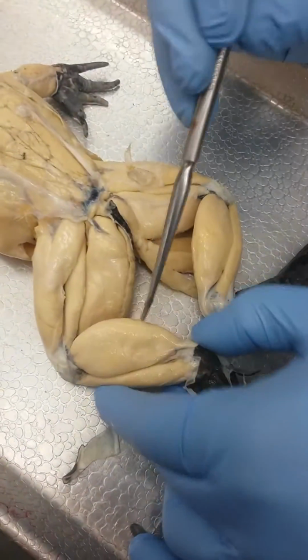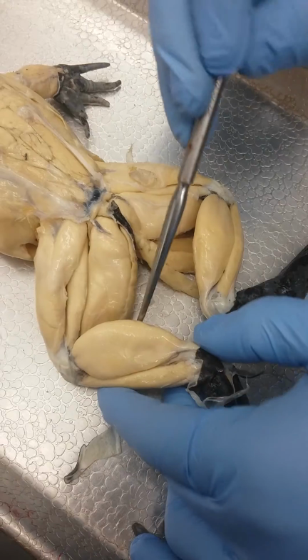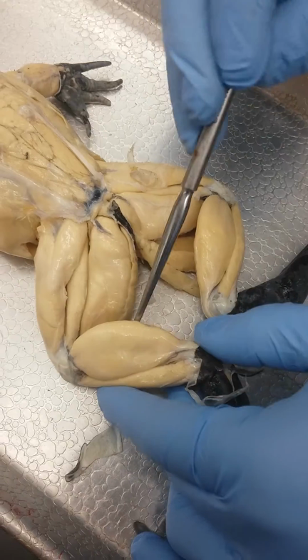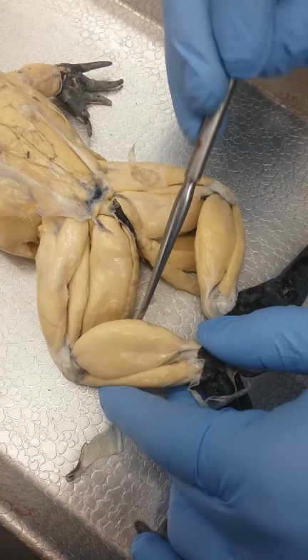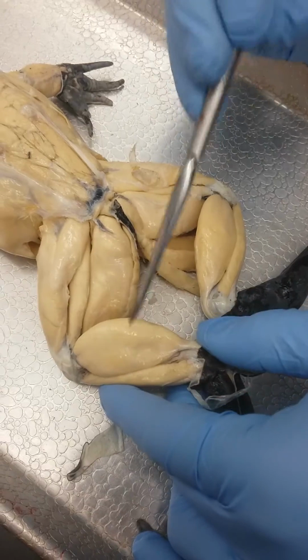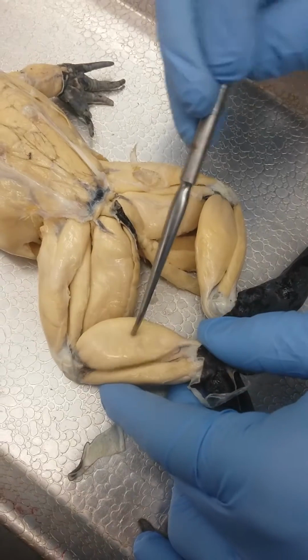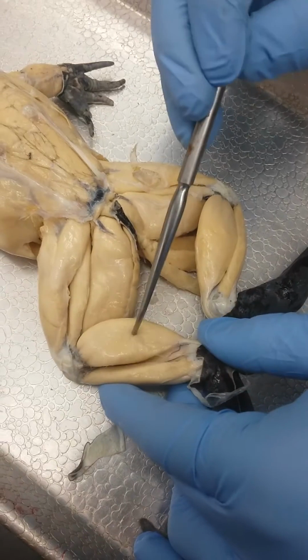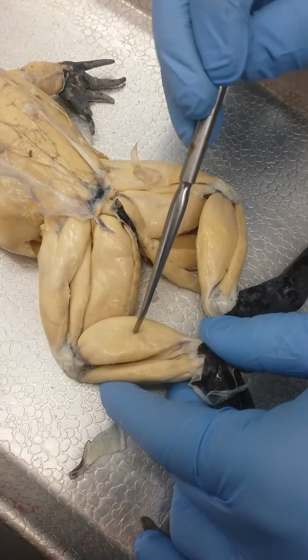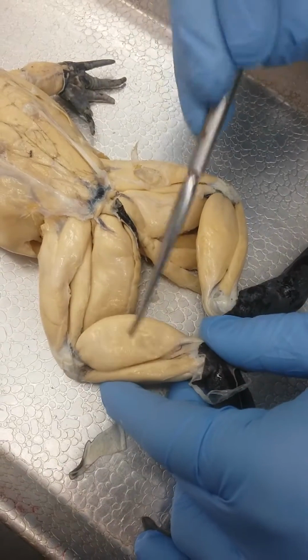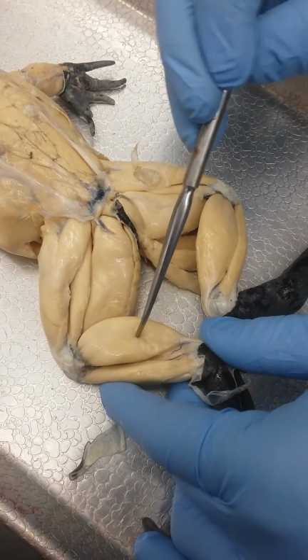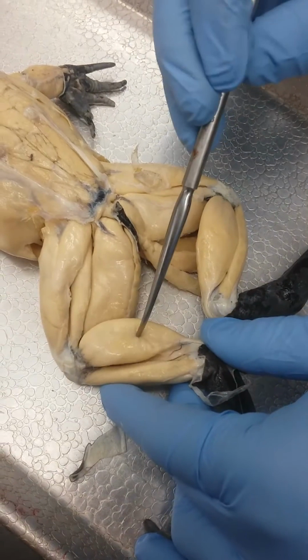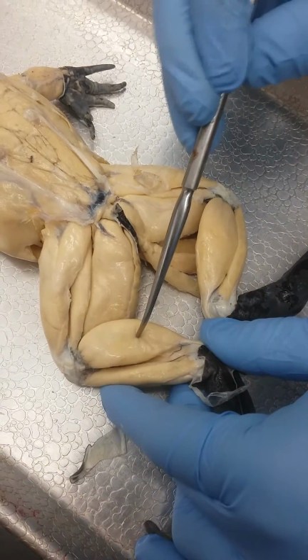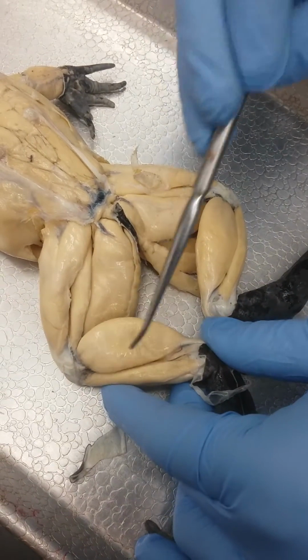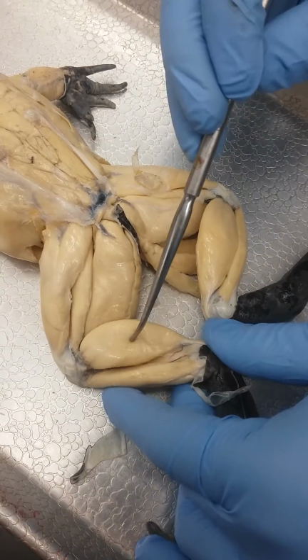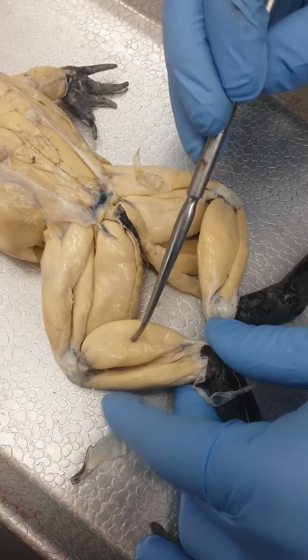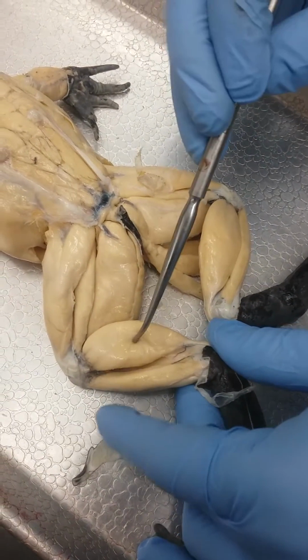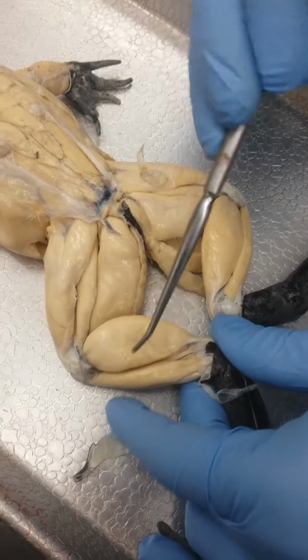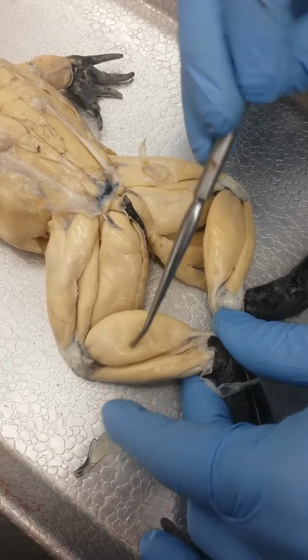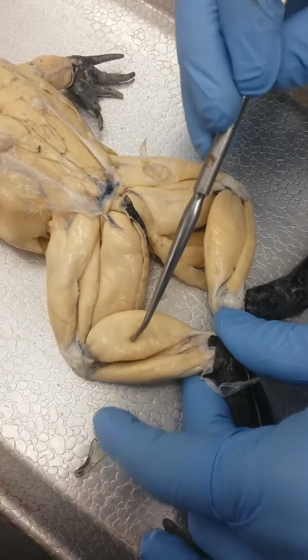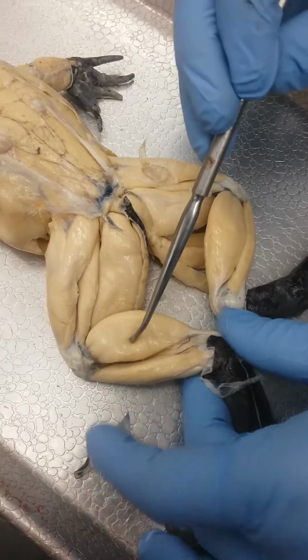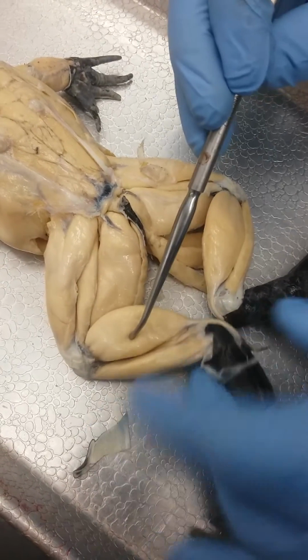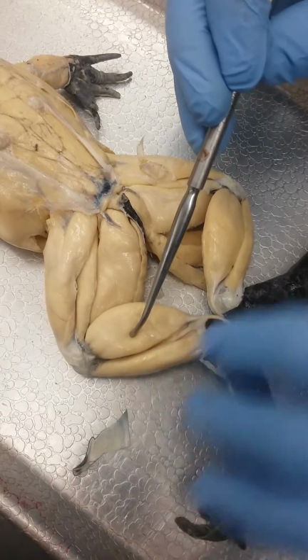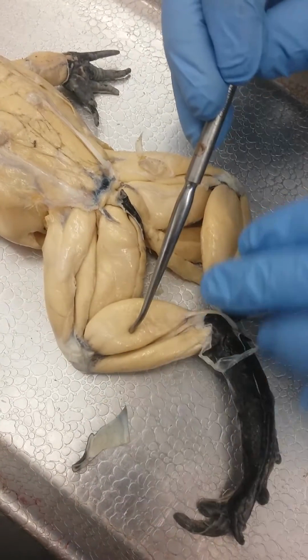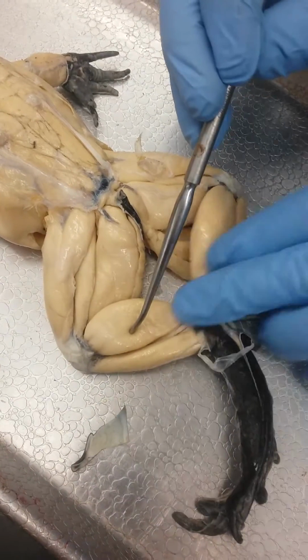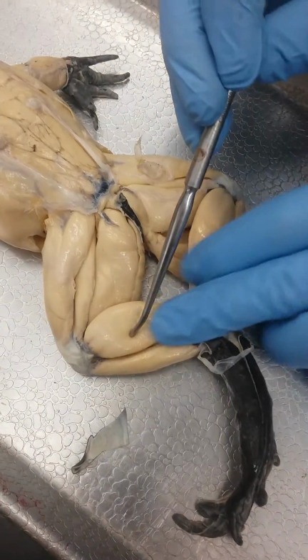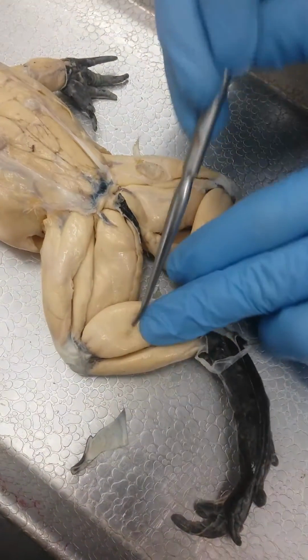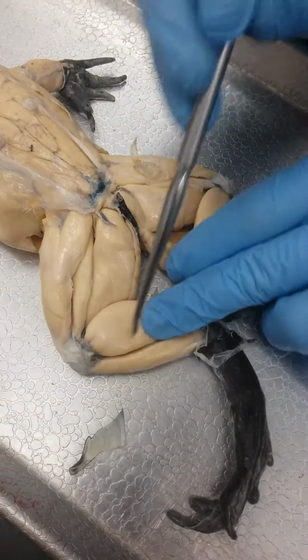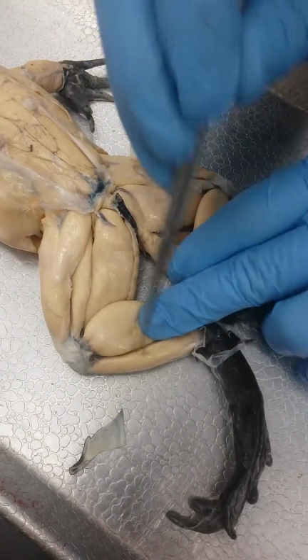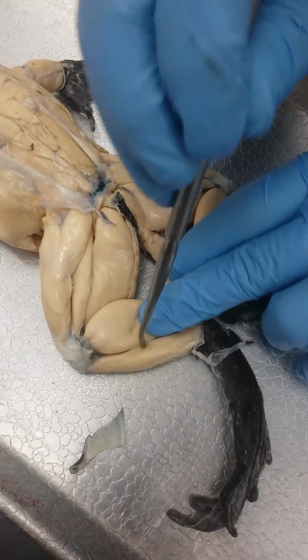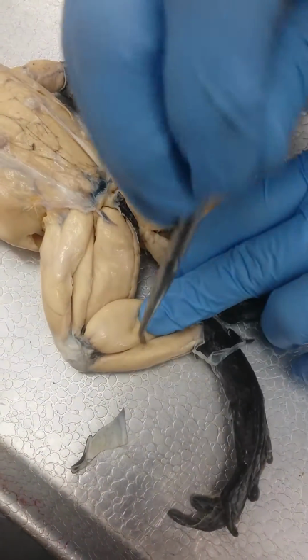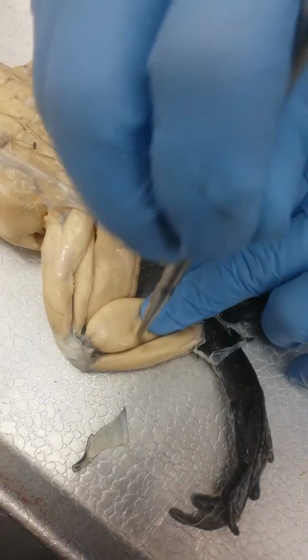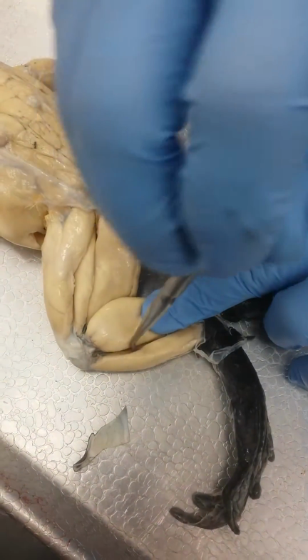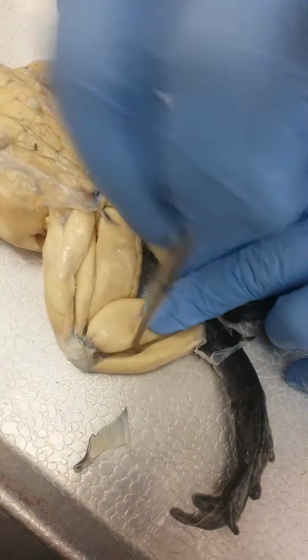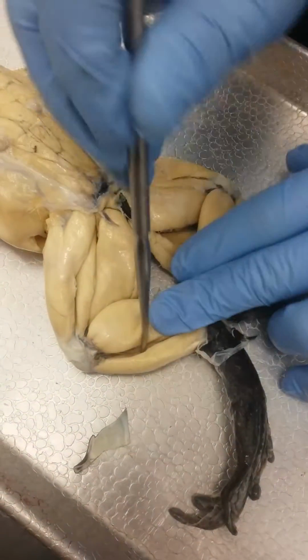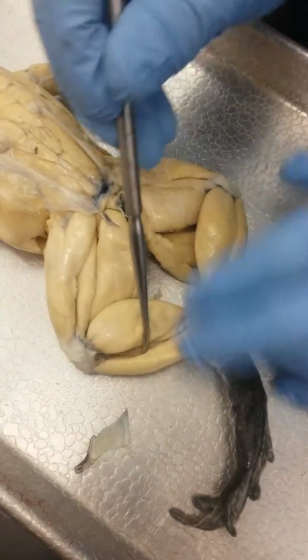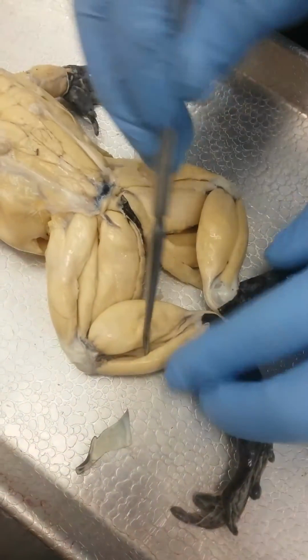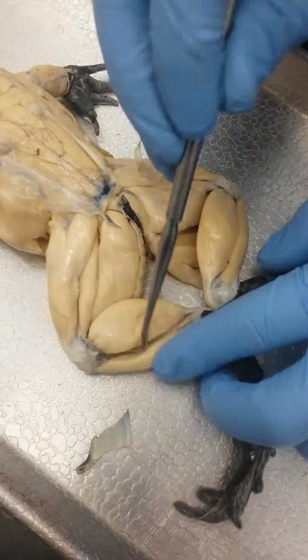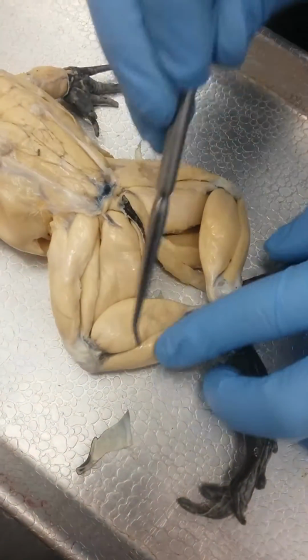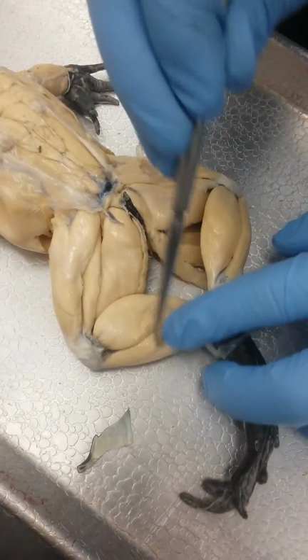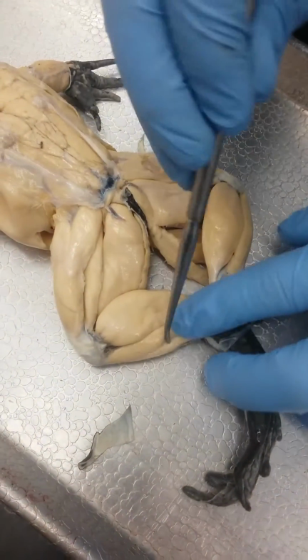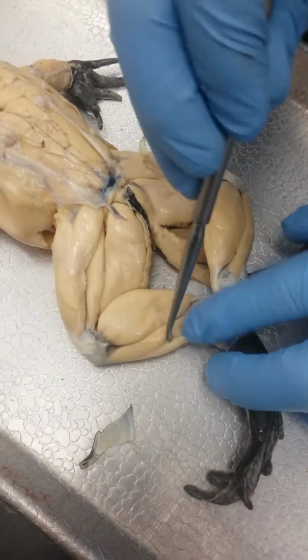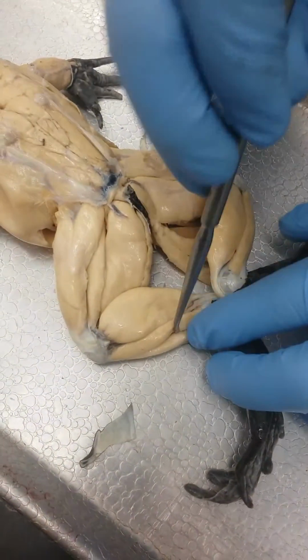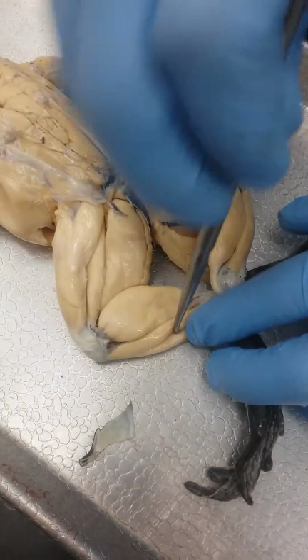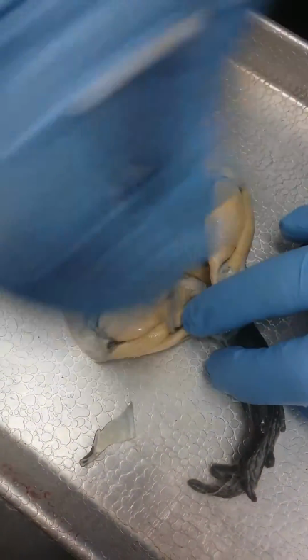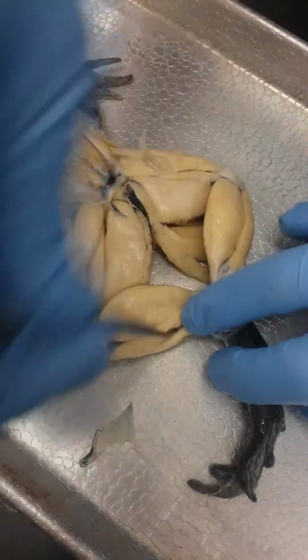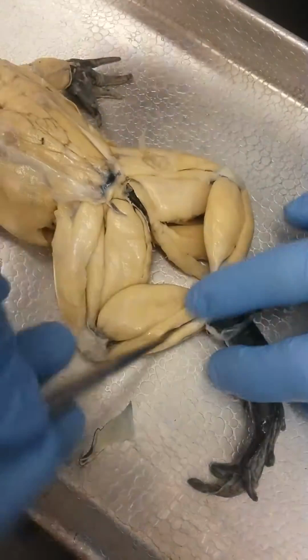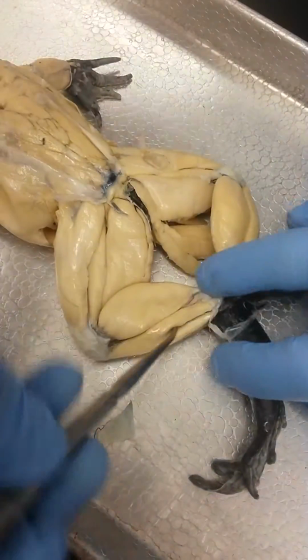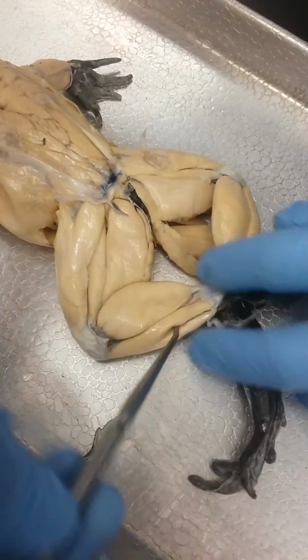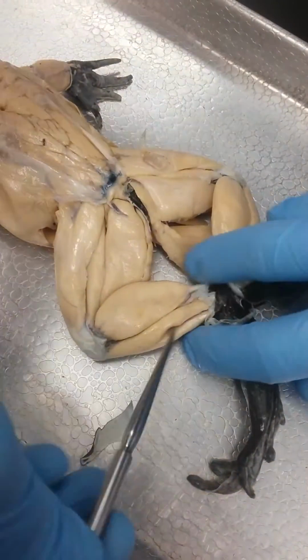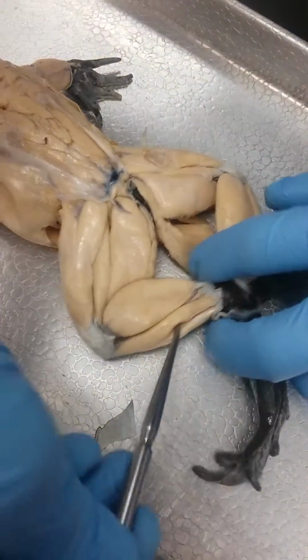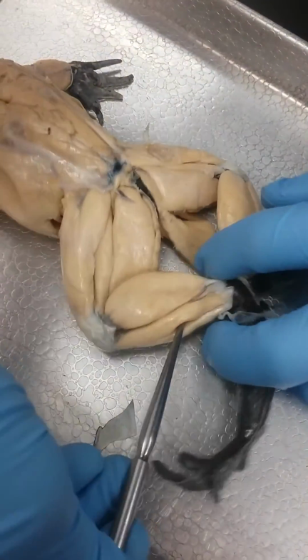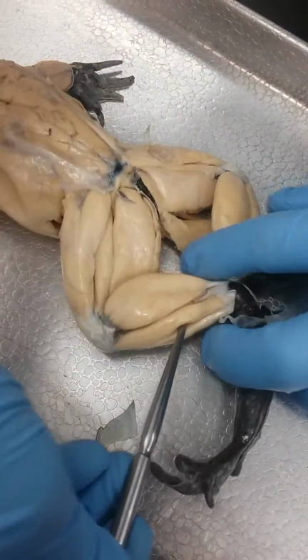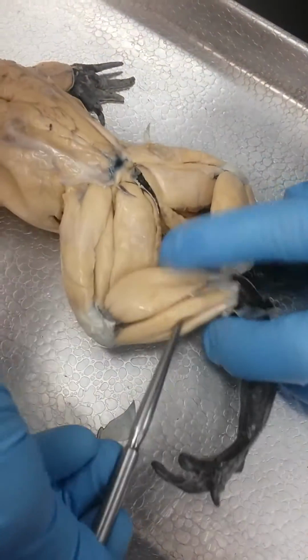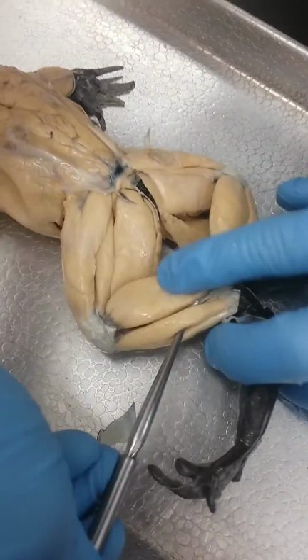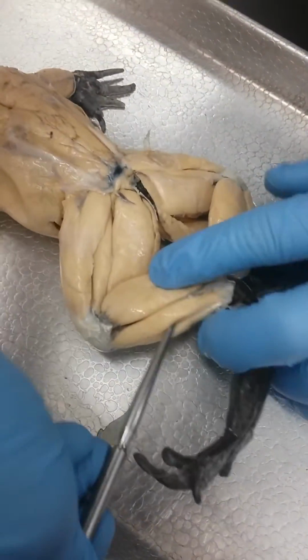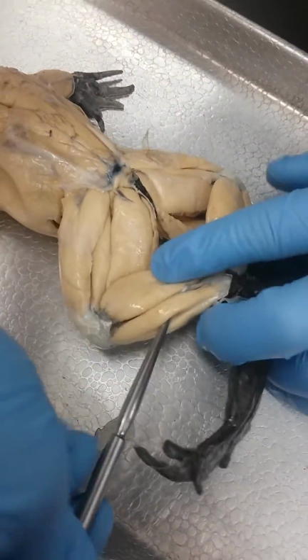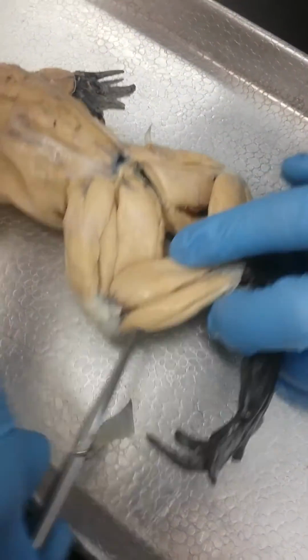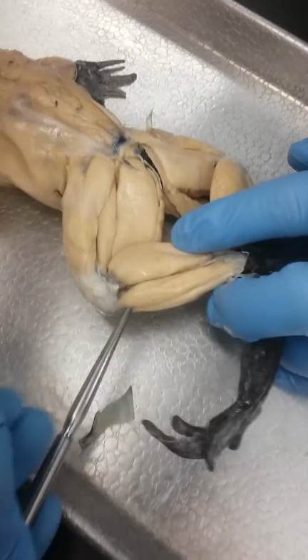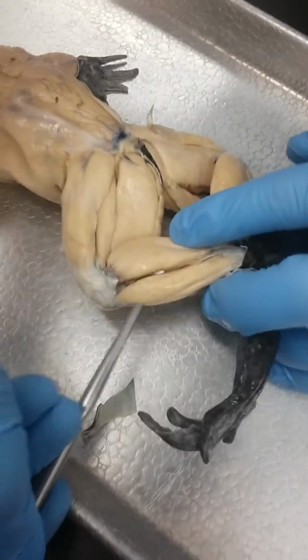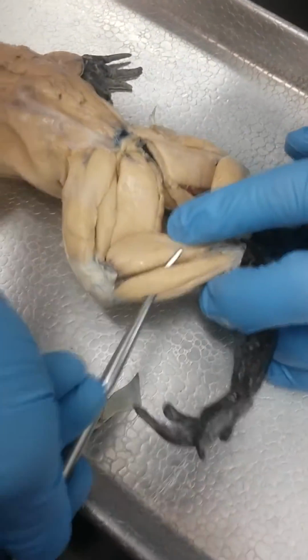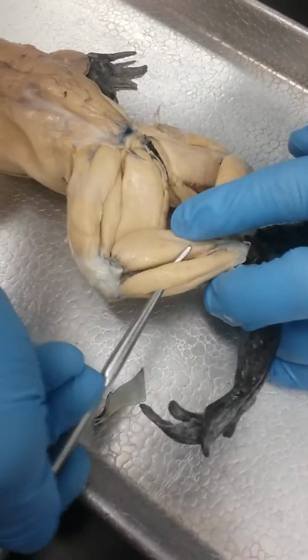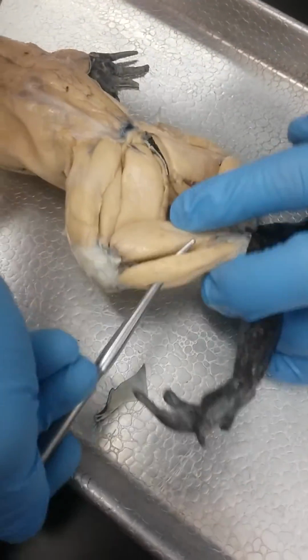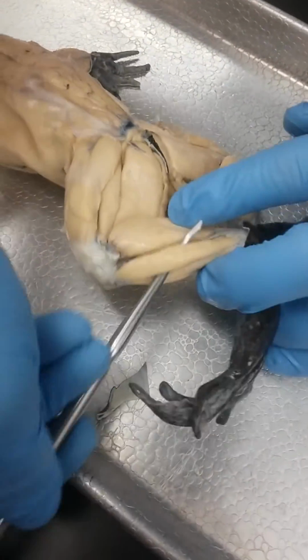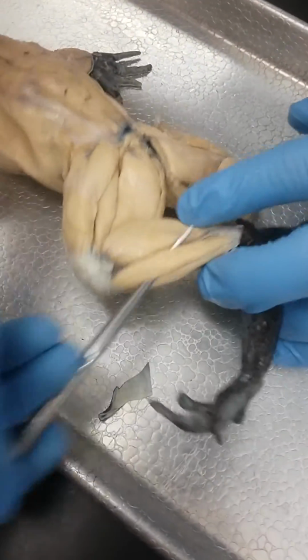This is the gastrocnemius, the calf muscle. And then right here next to it, this is peroneus.